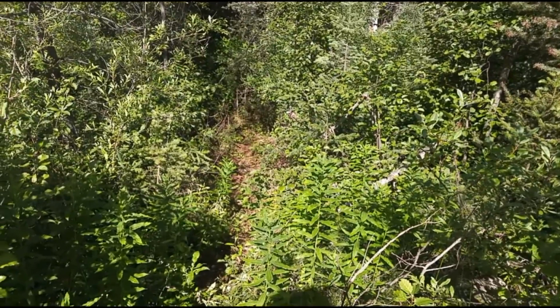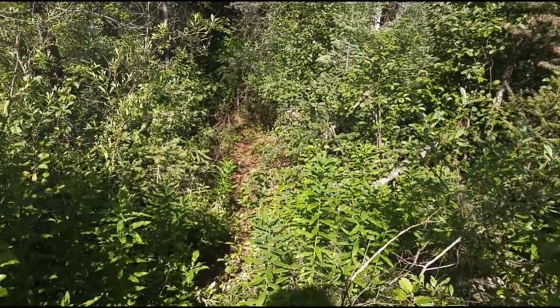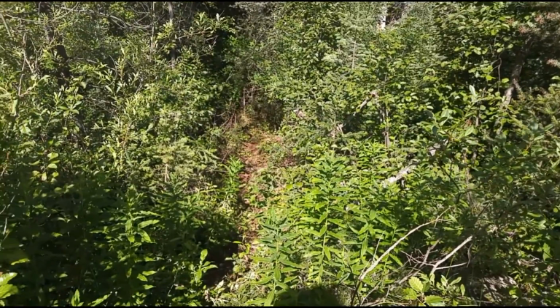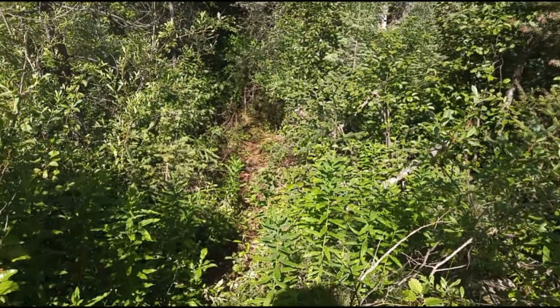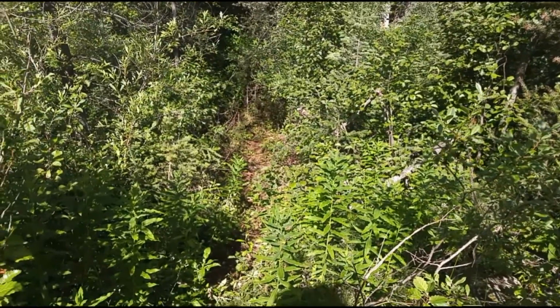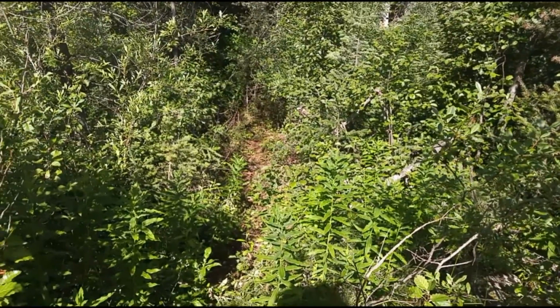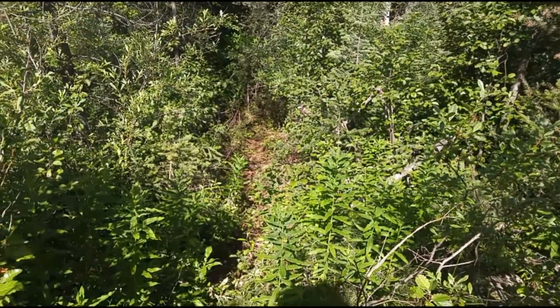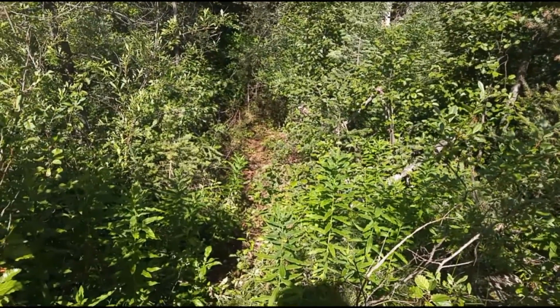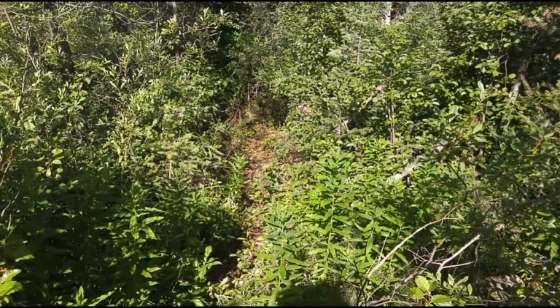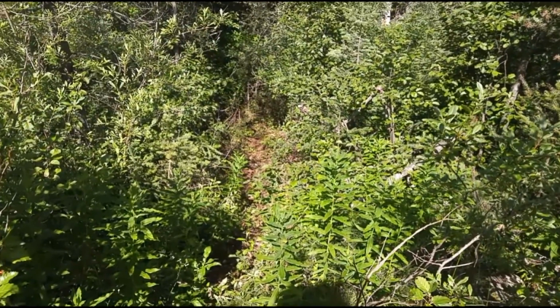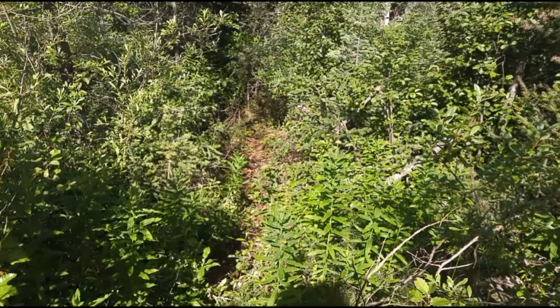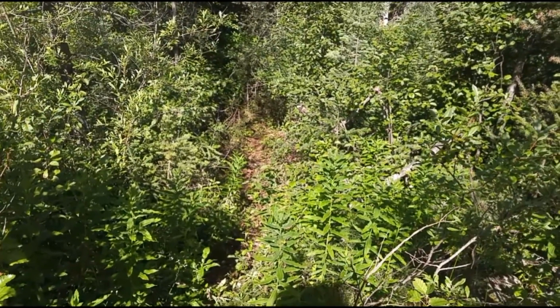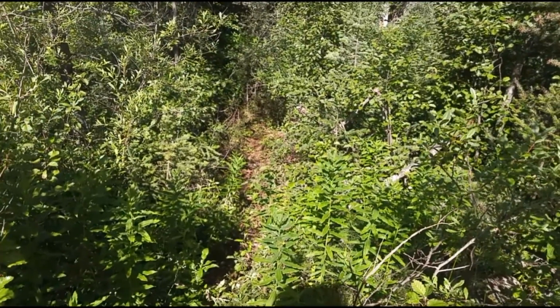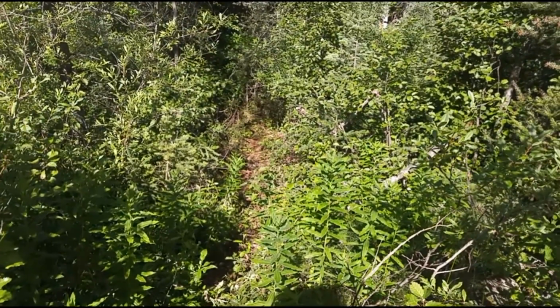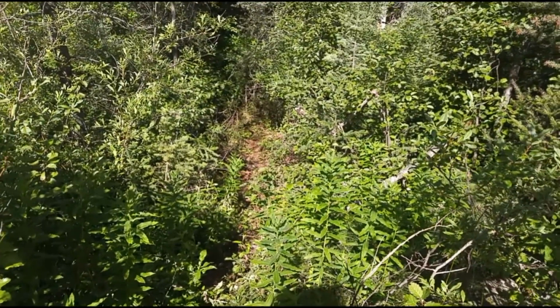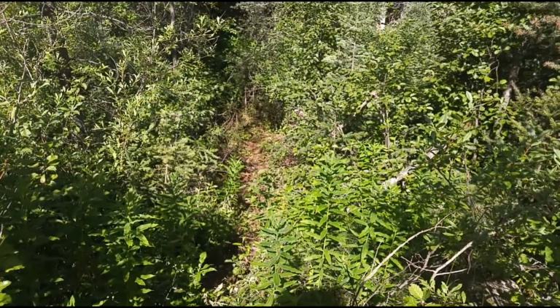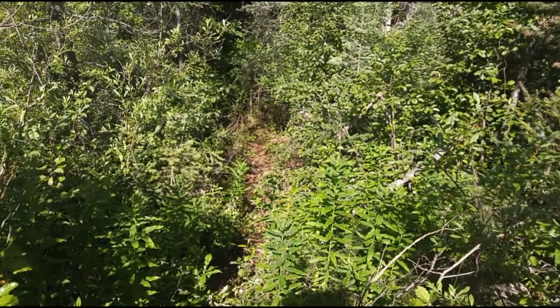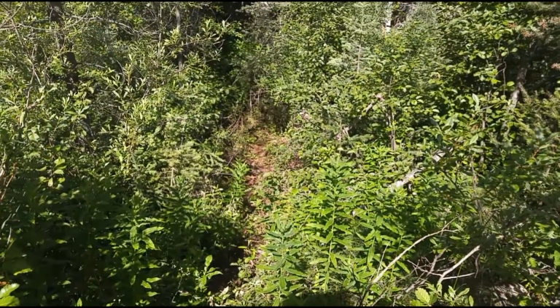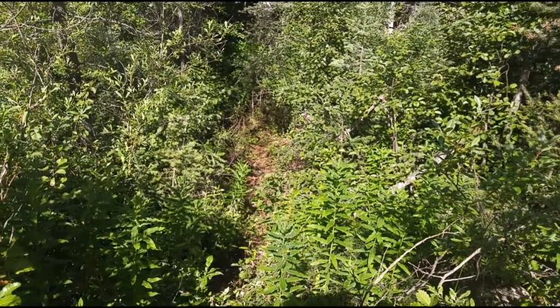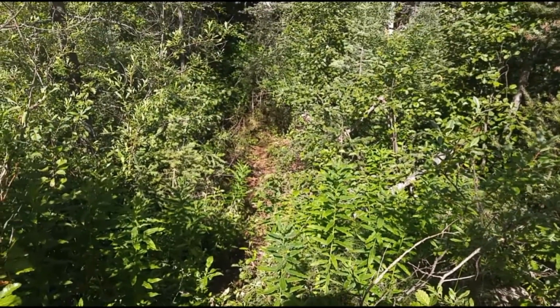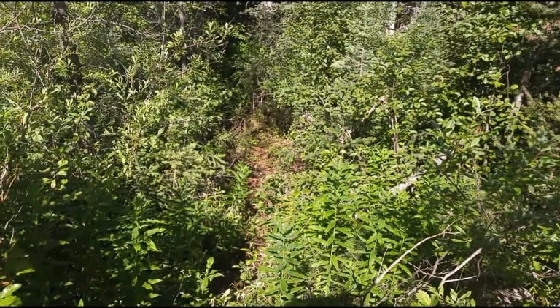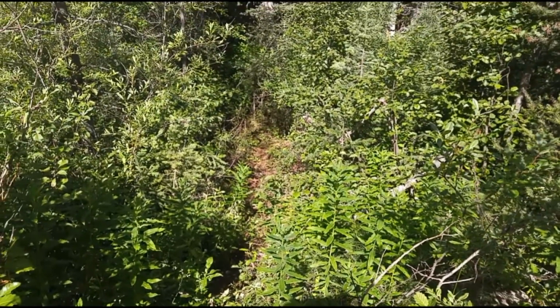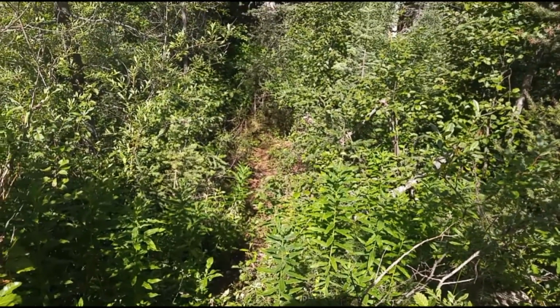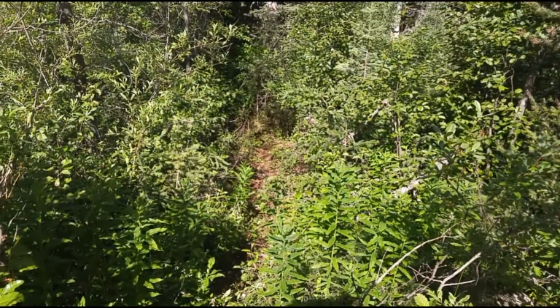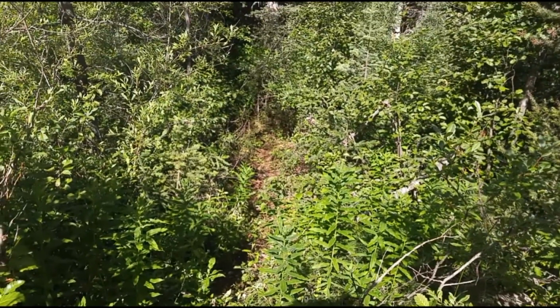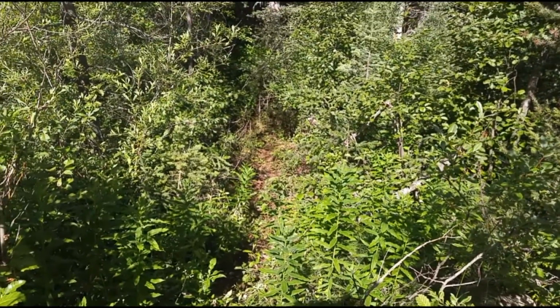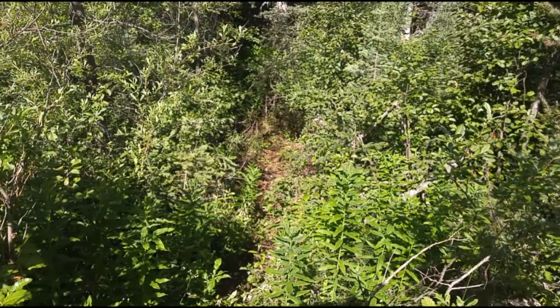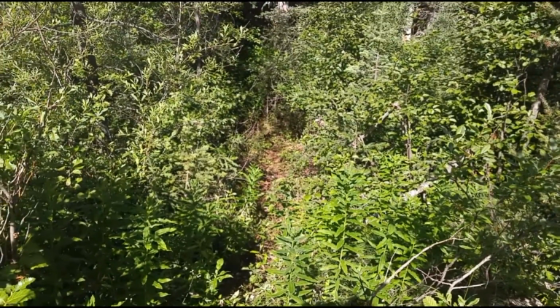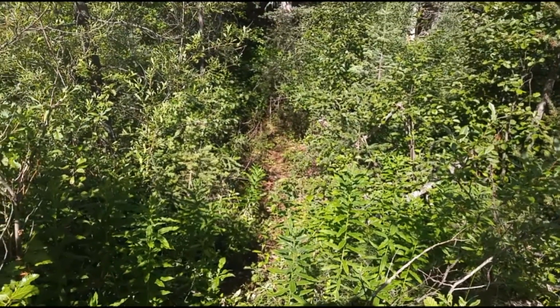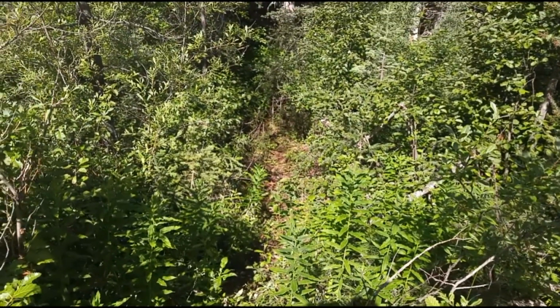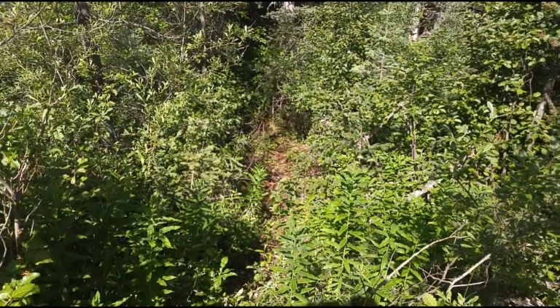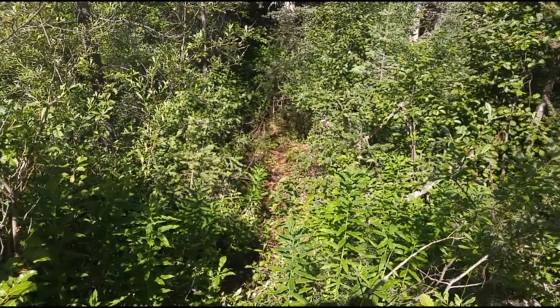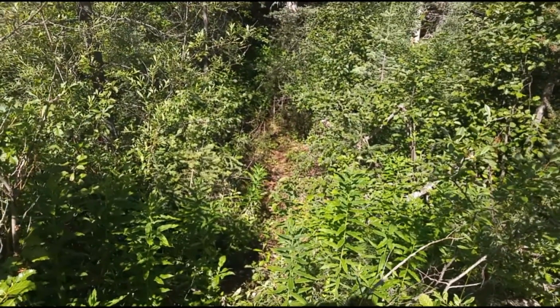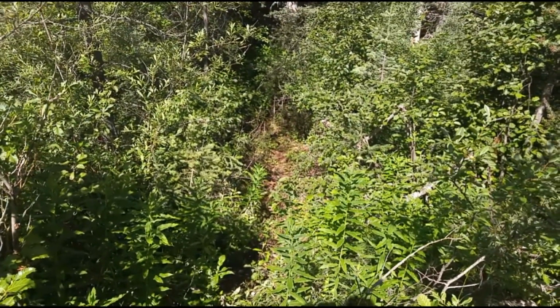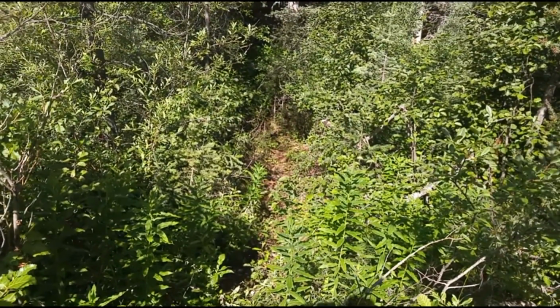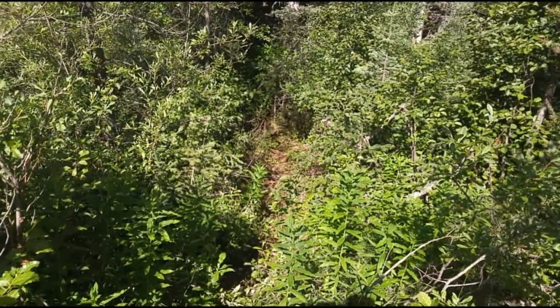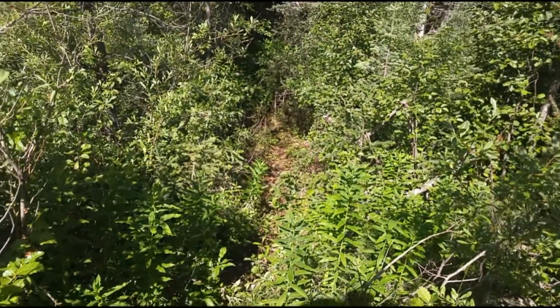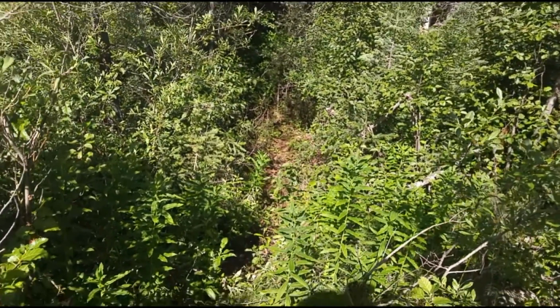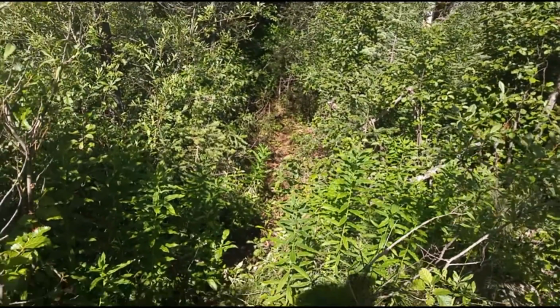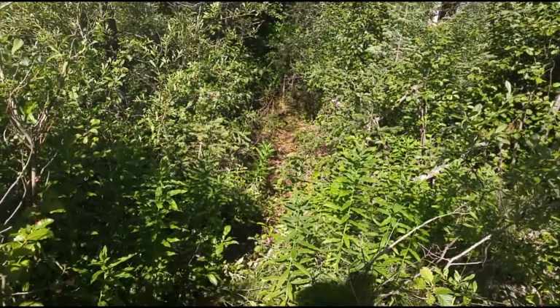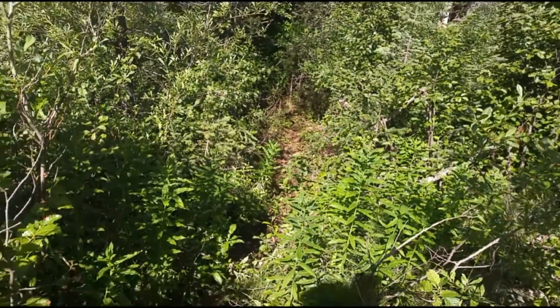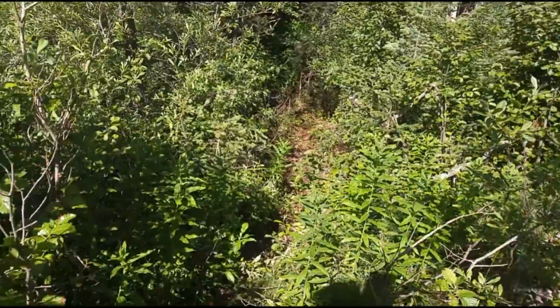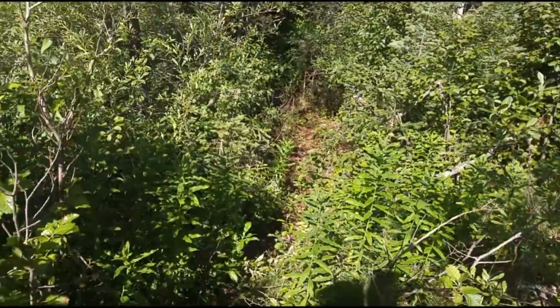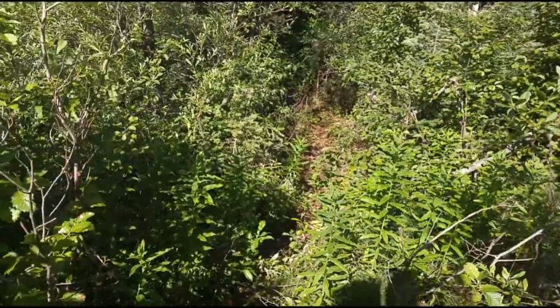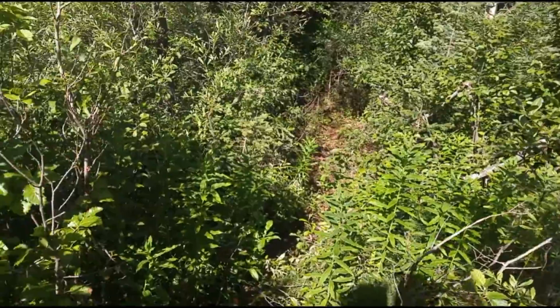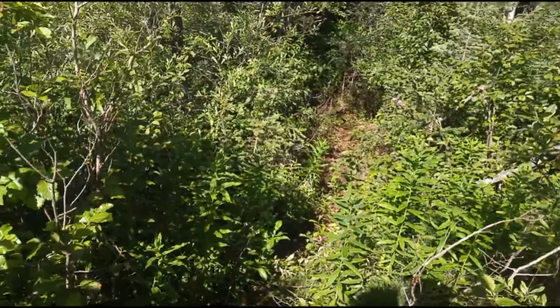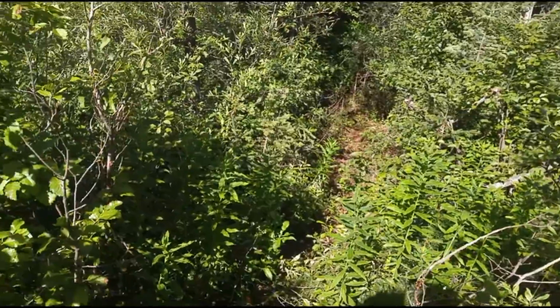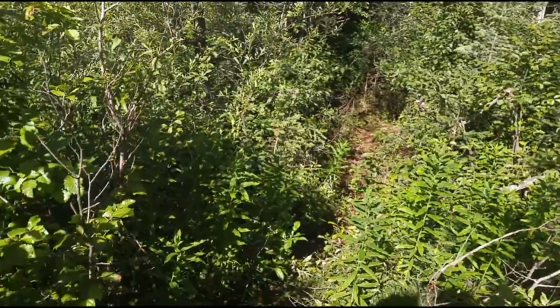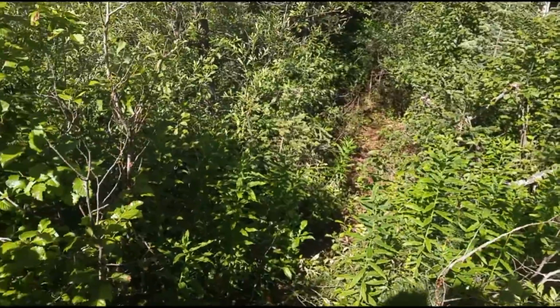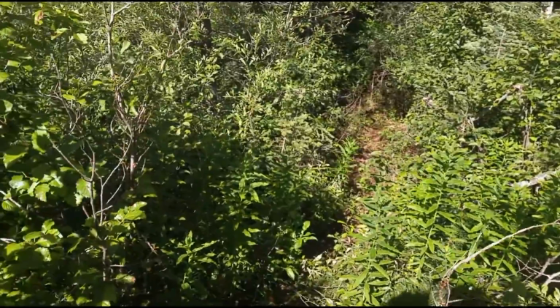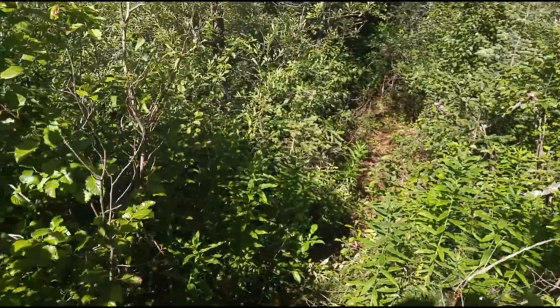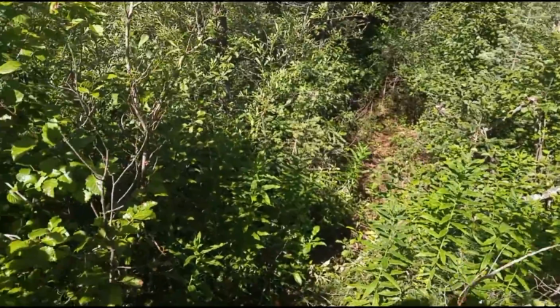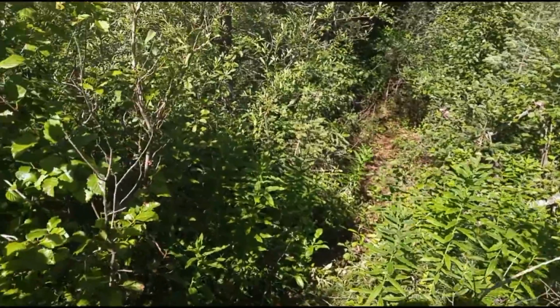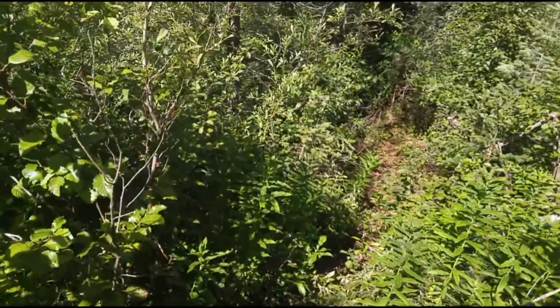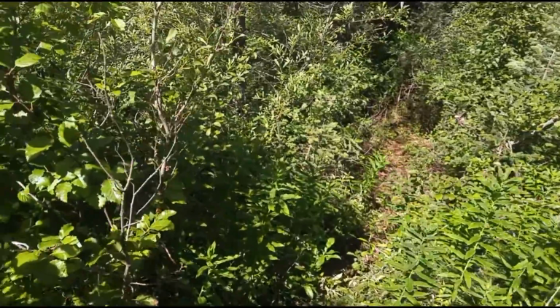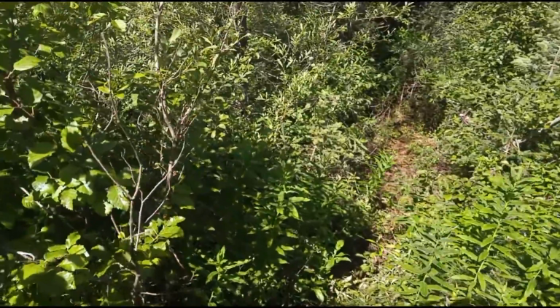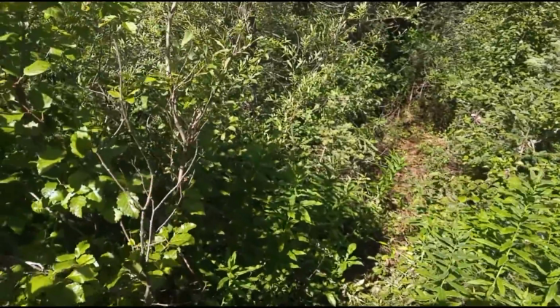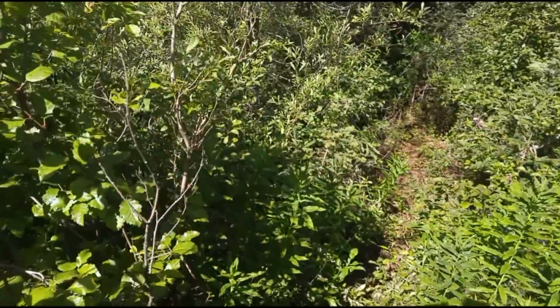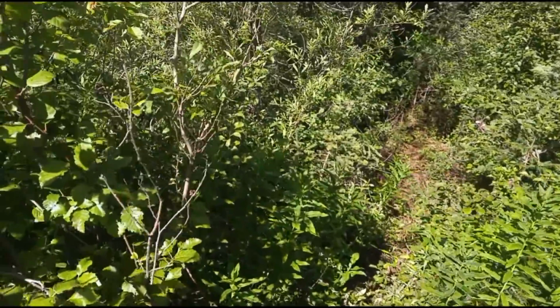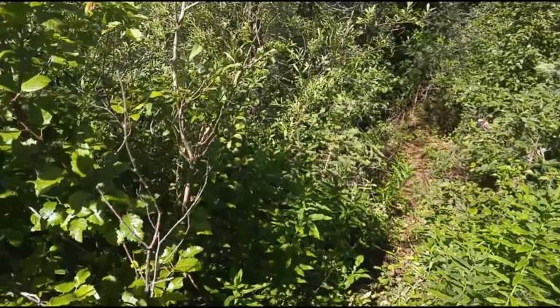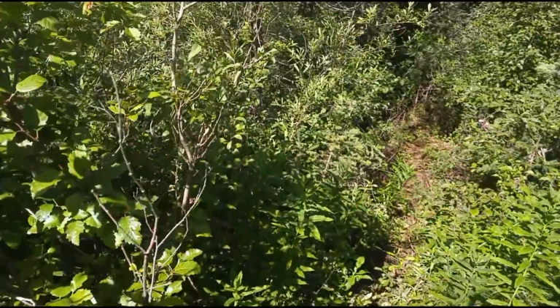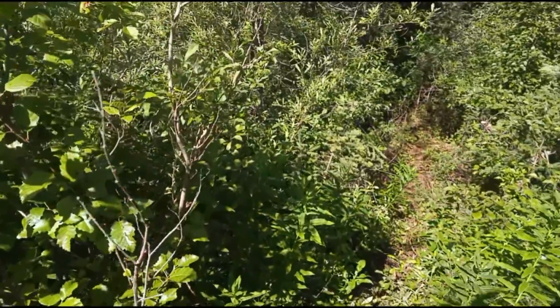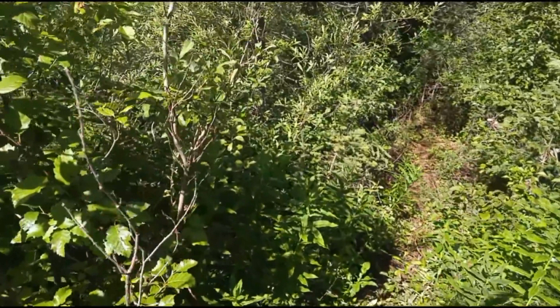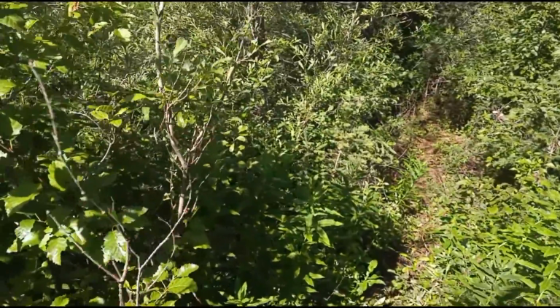It's a nice trapper's trail. I'll show you what its traps look like.